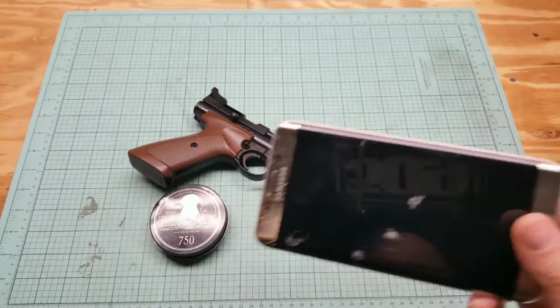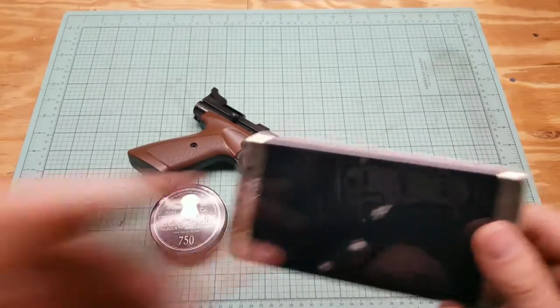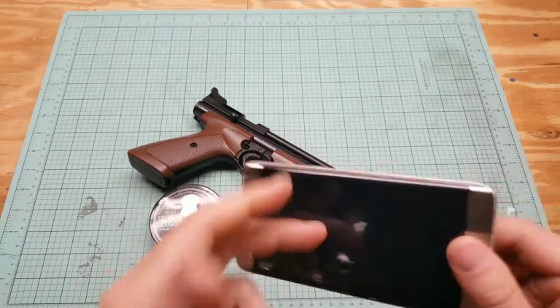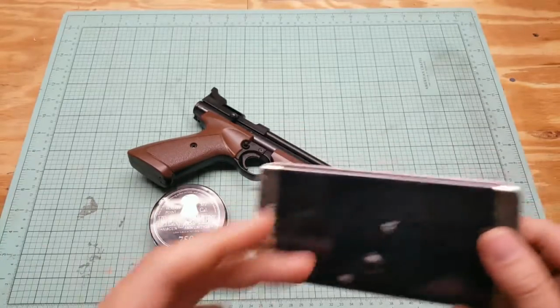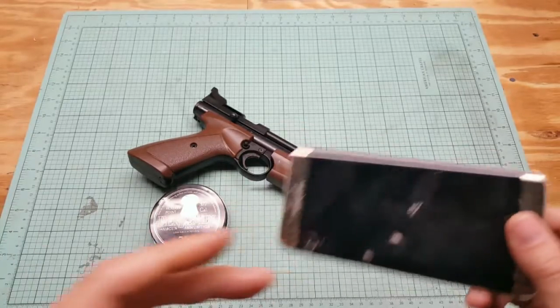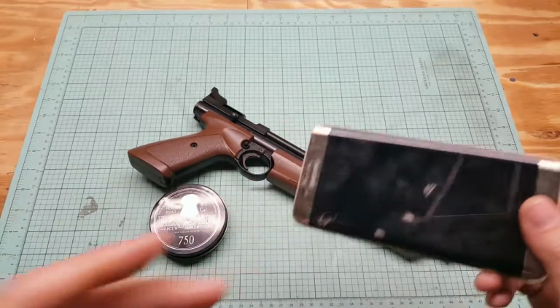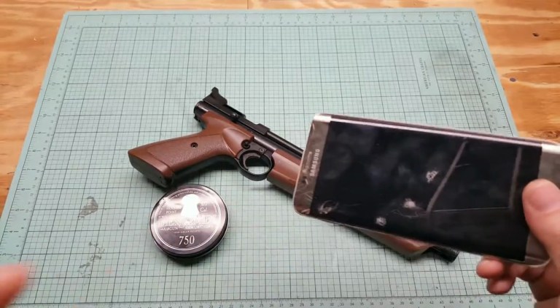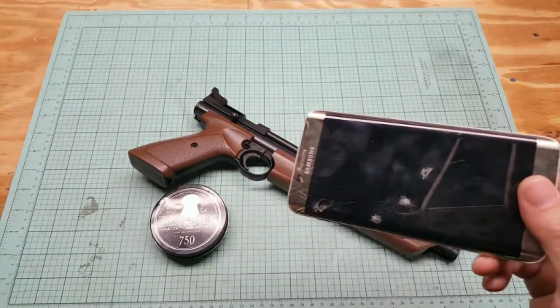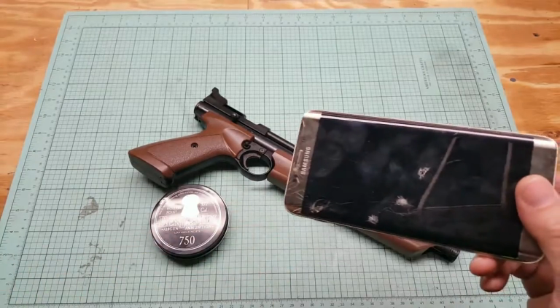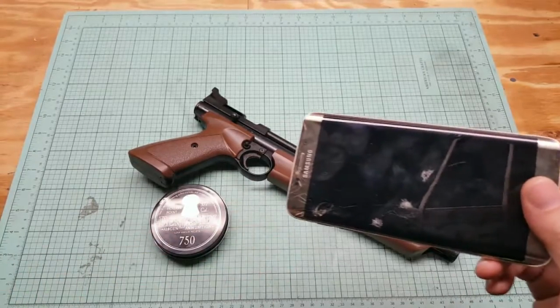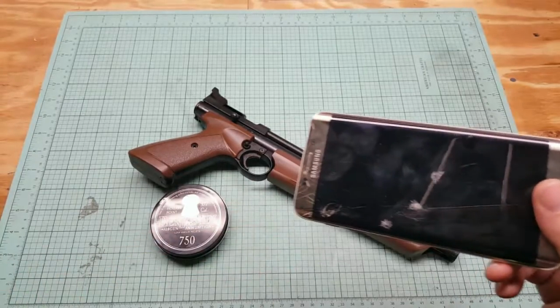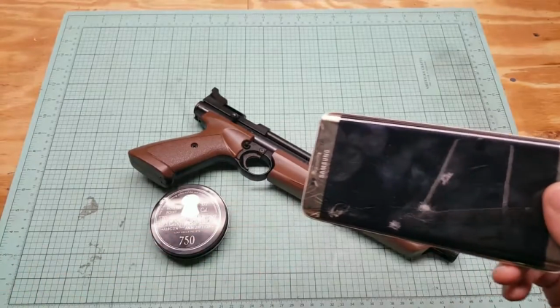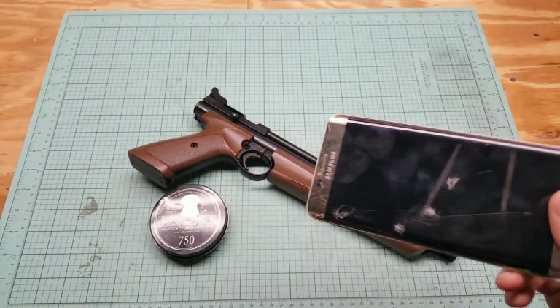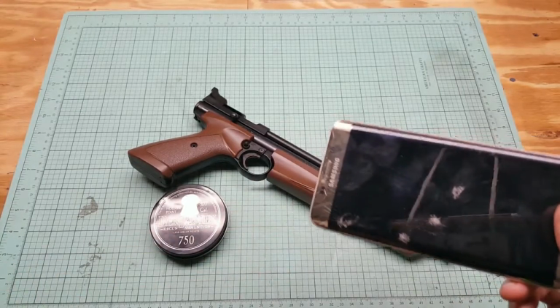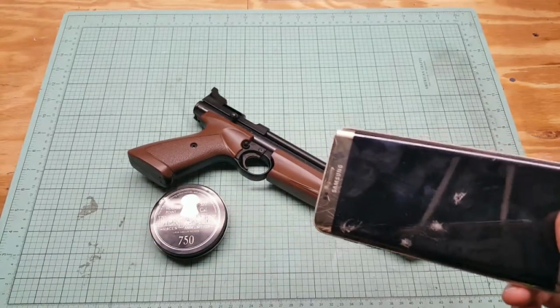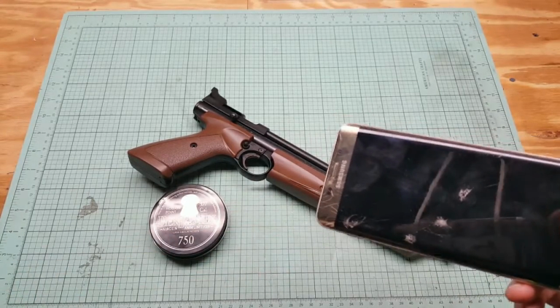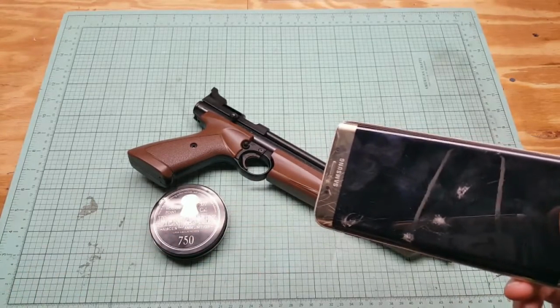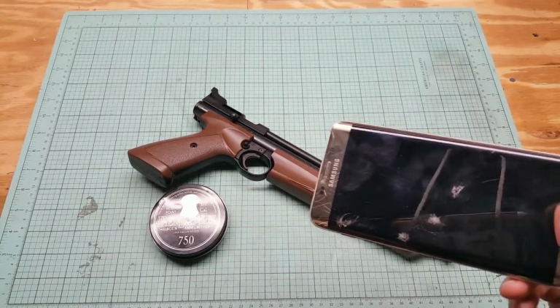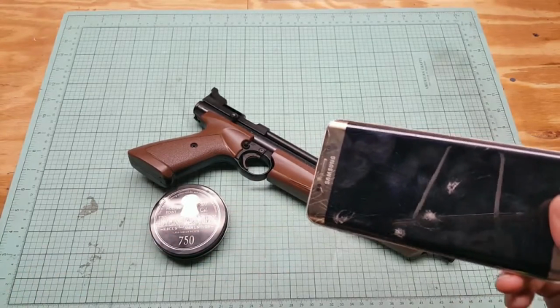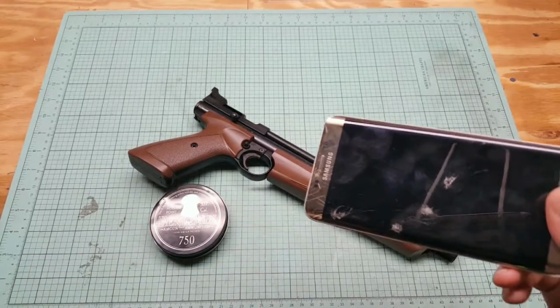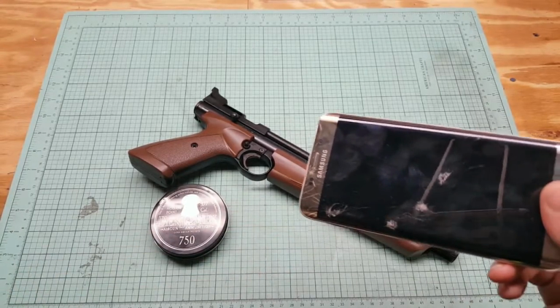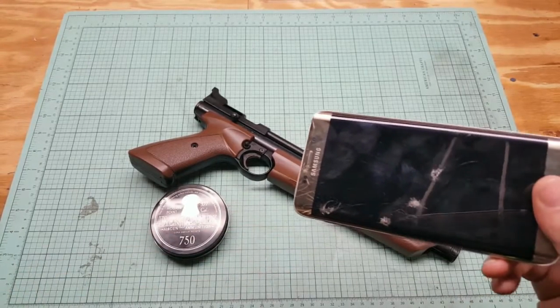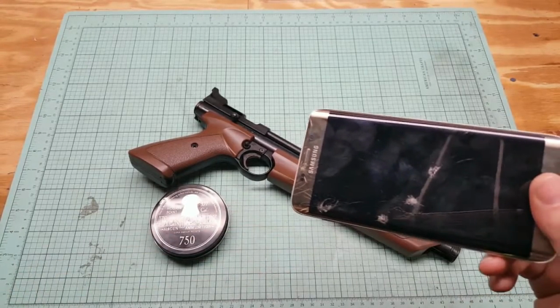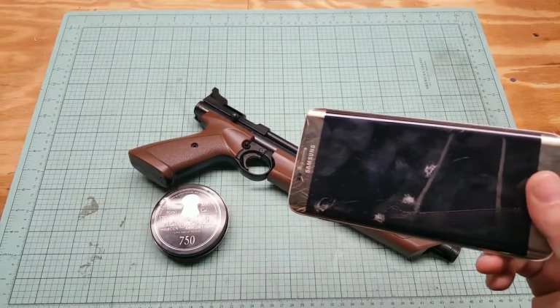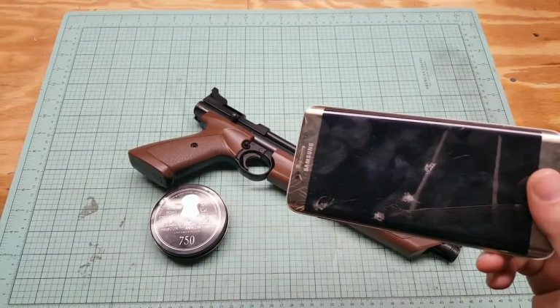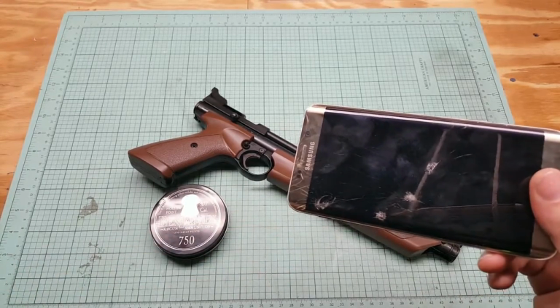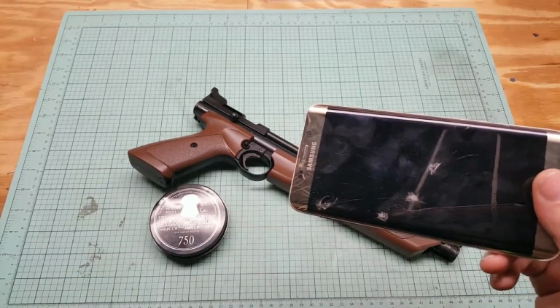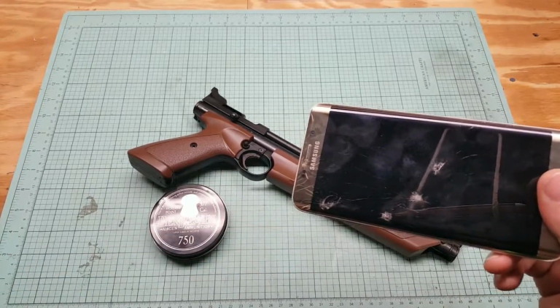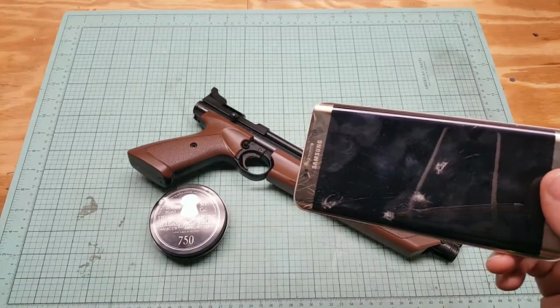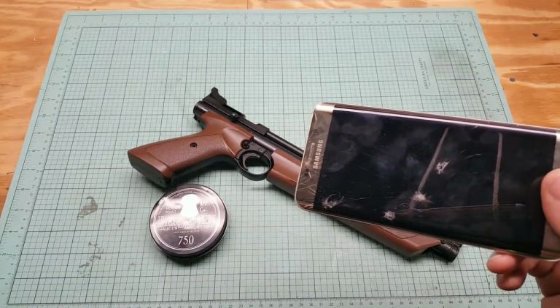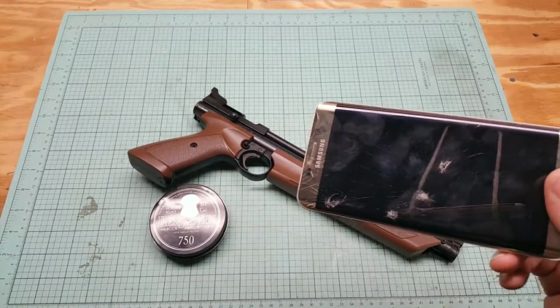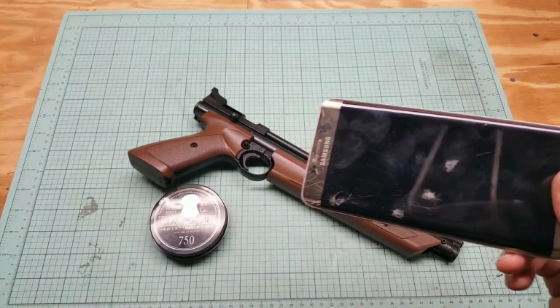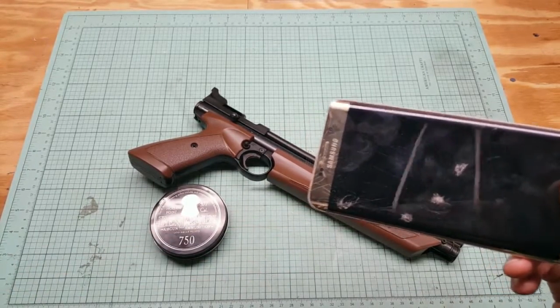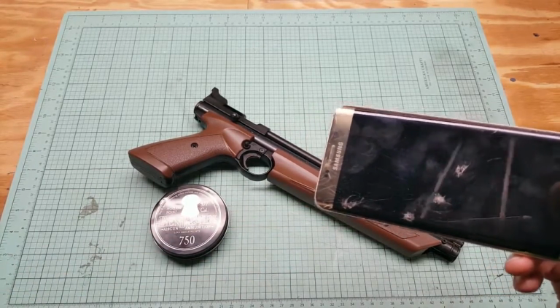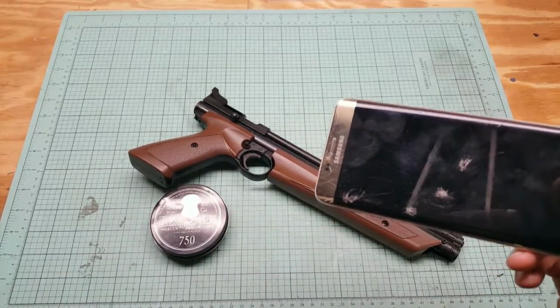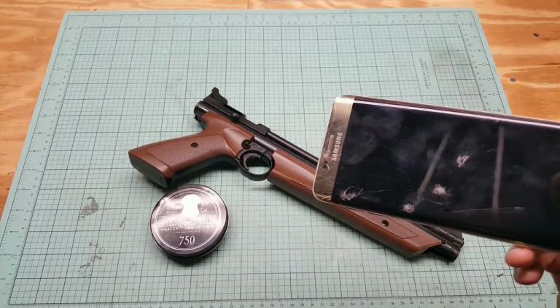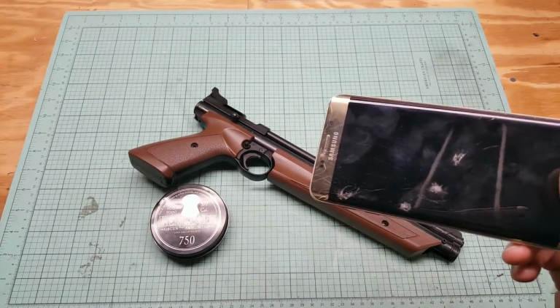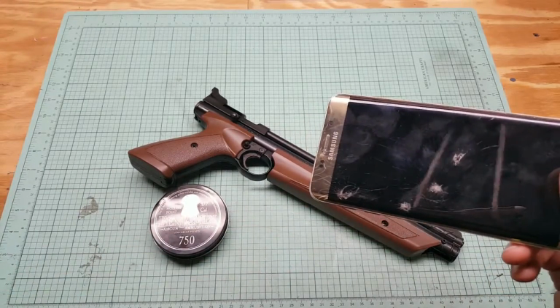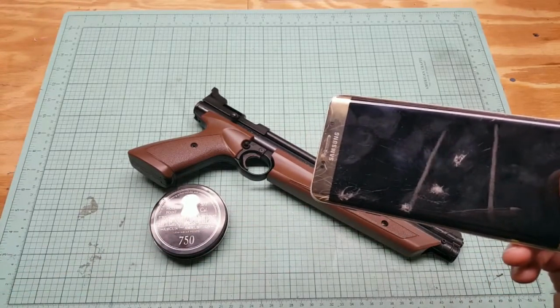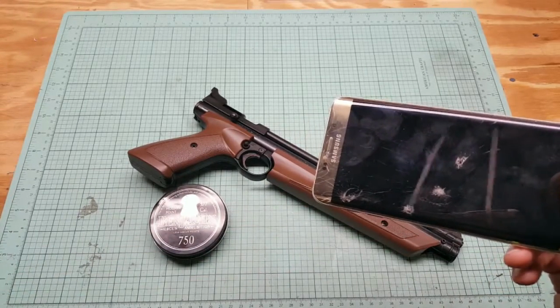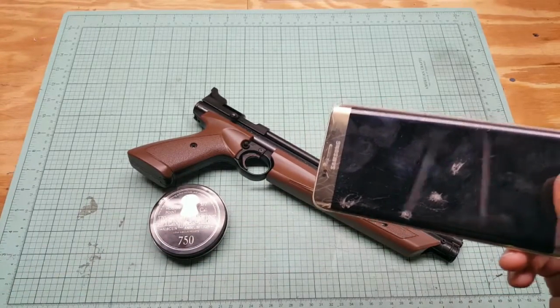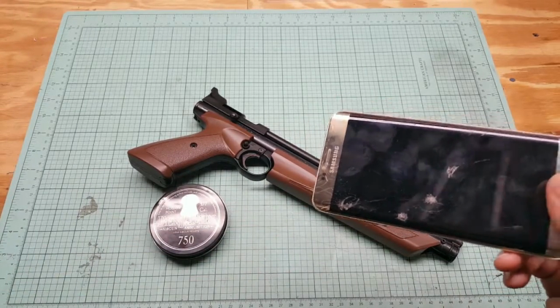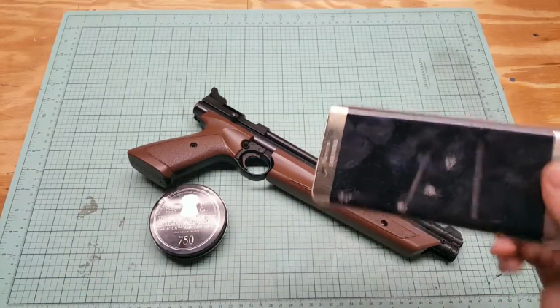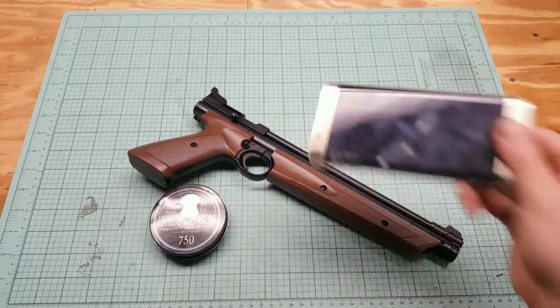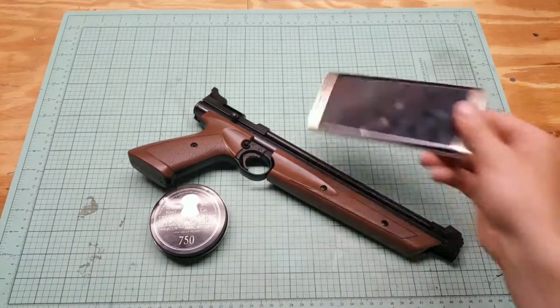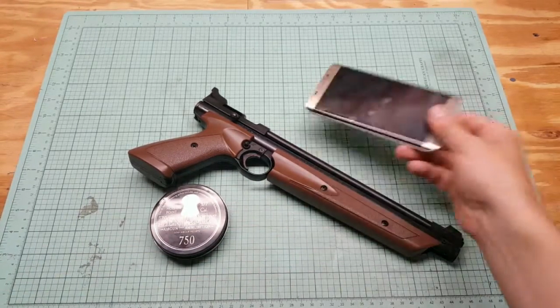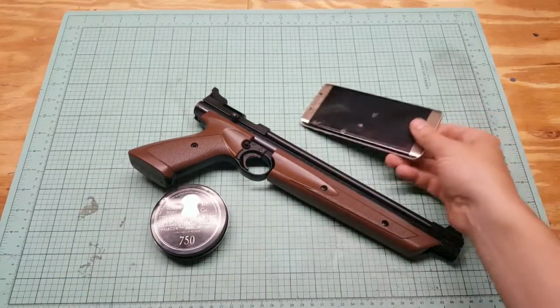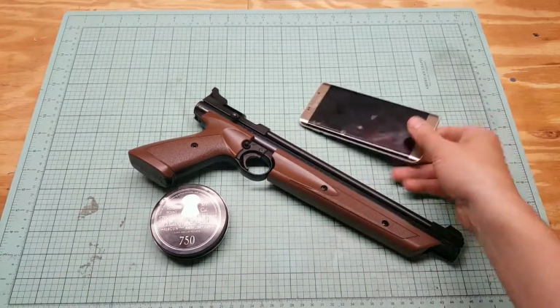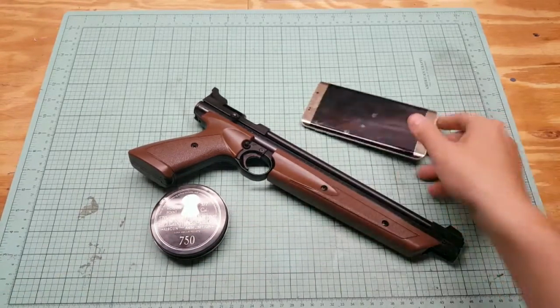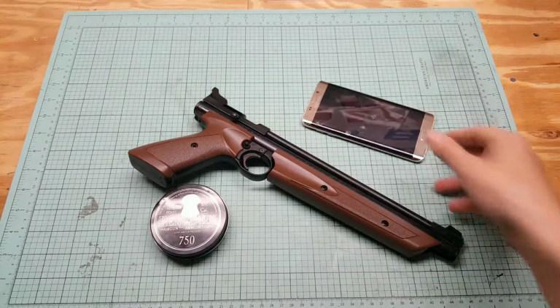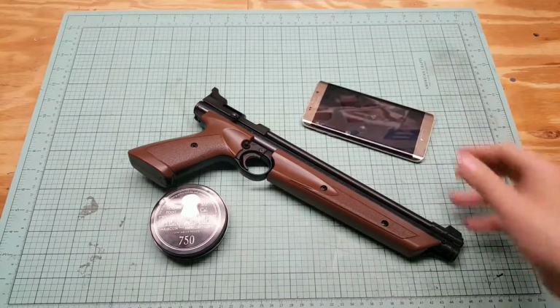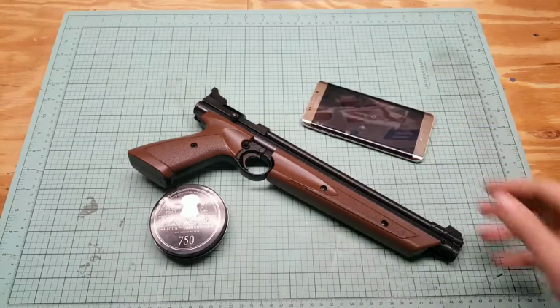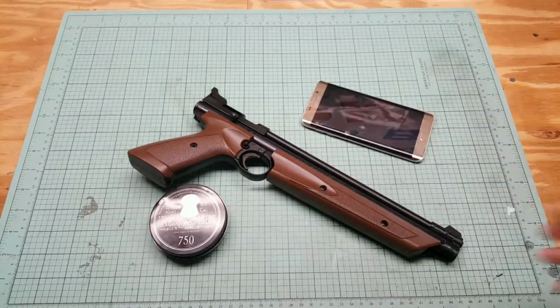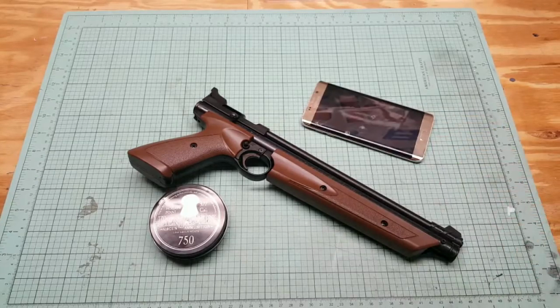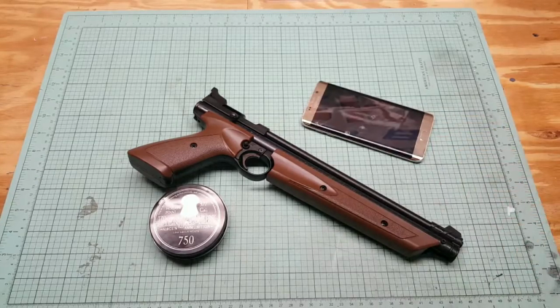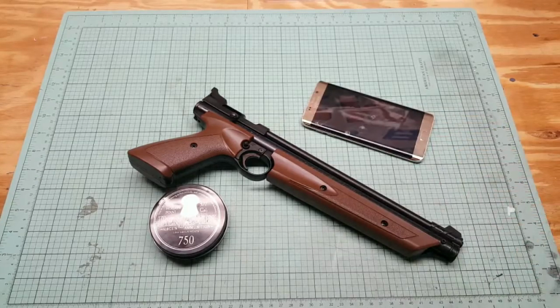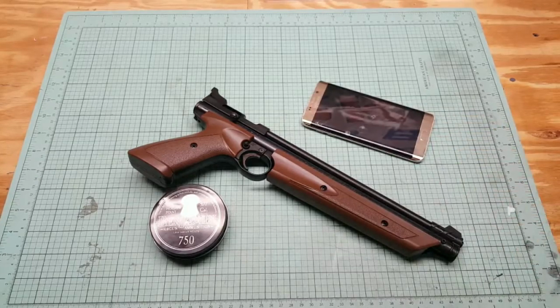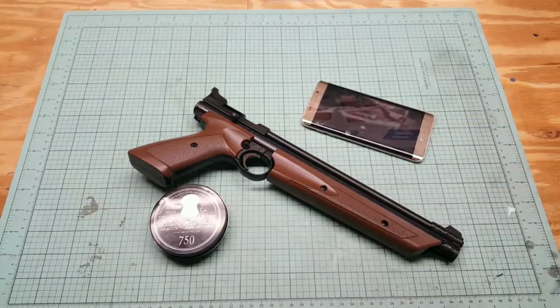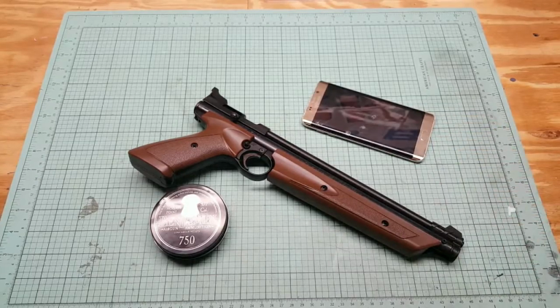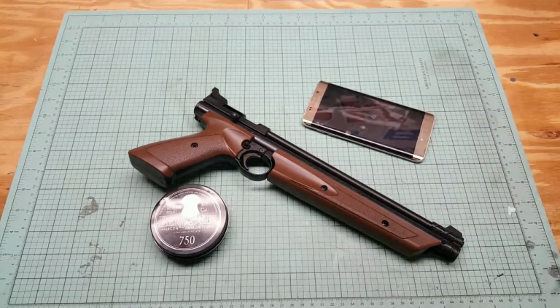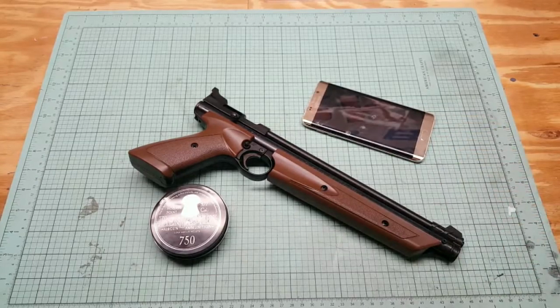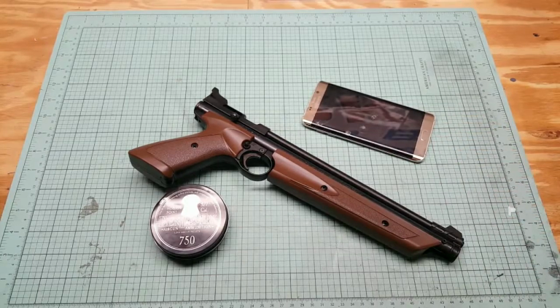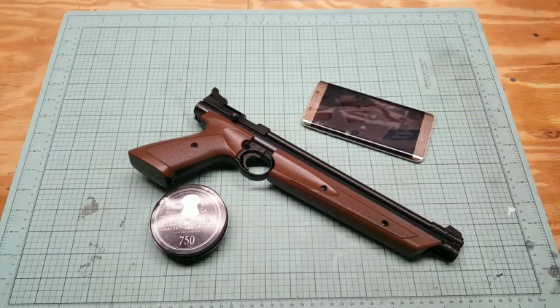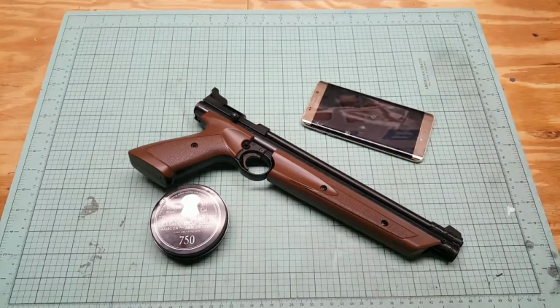Don't forget about my BB gun giveaway. I'll get the tripod set up and we'll head over to the target range. Alright, stand by.